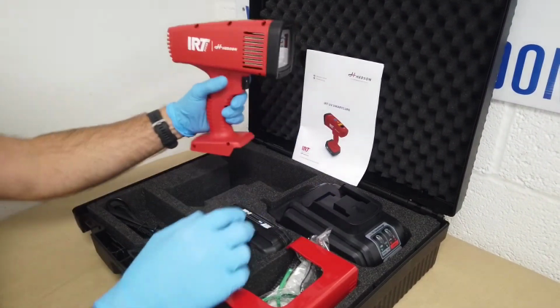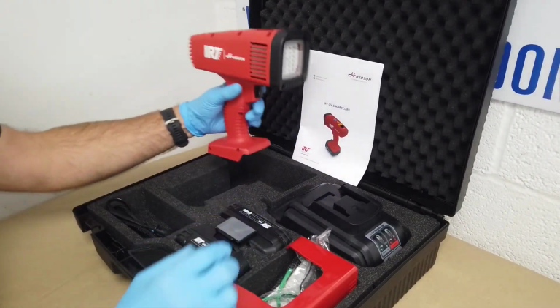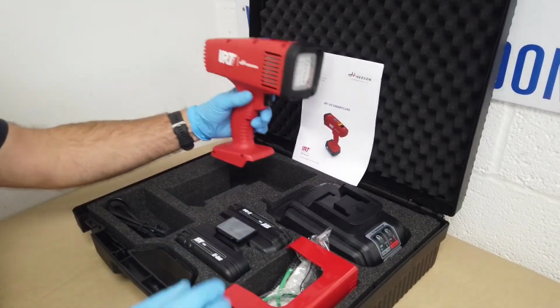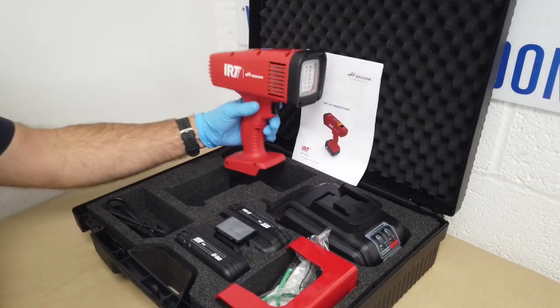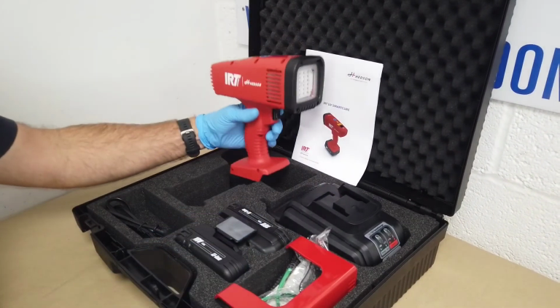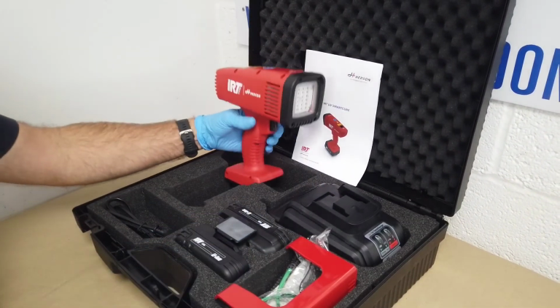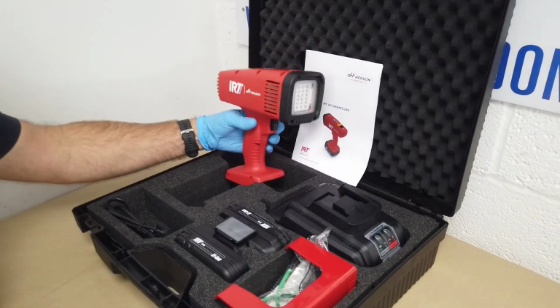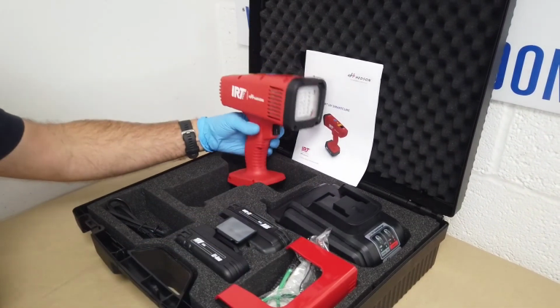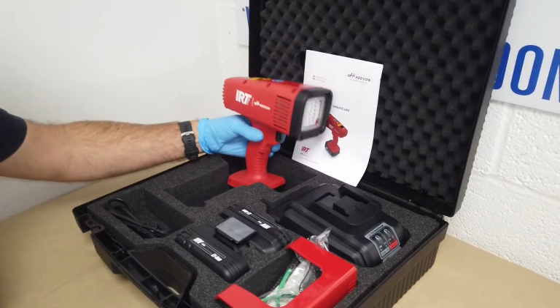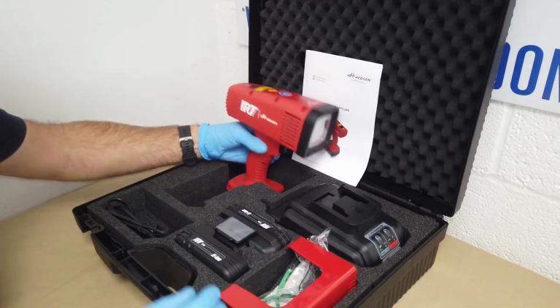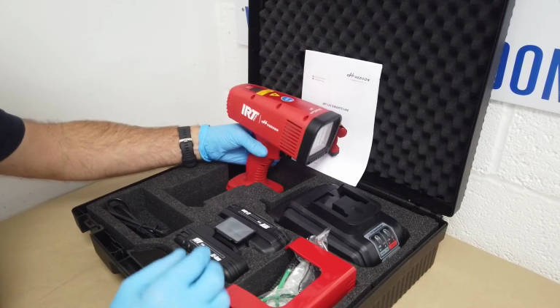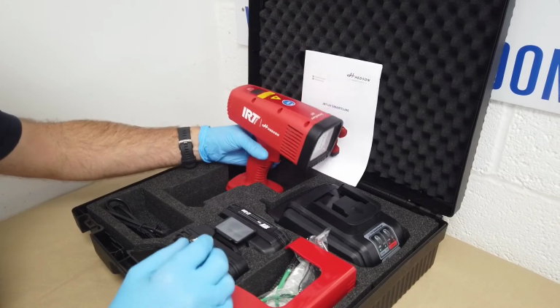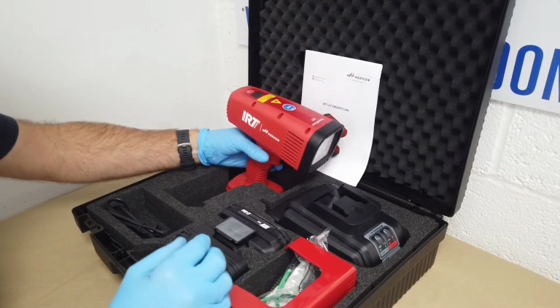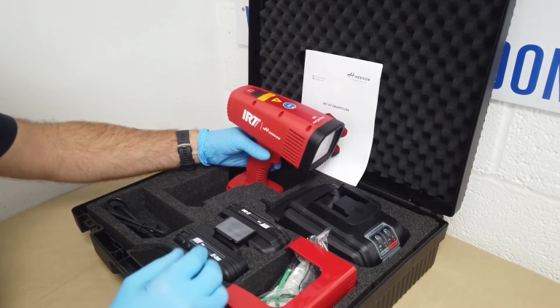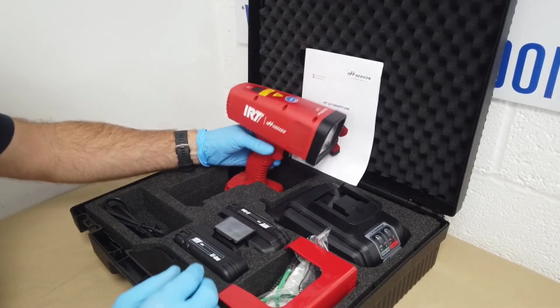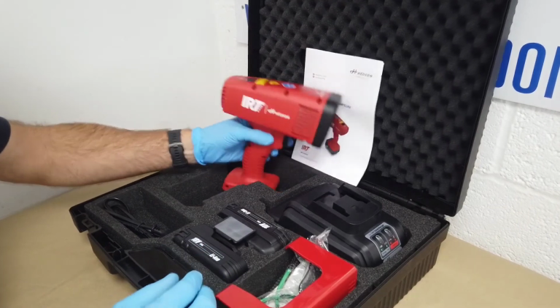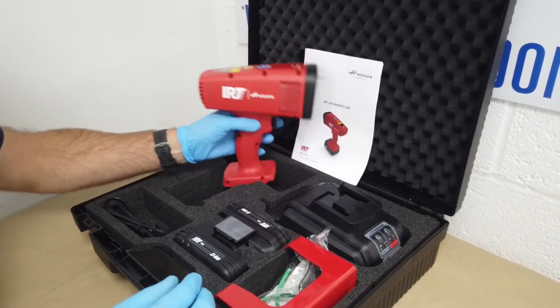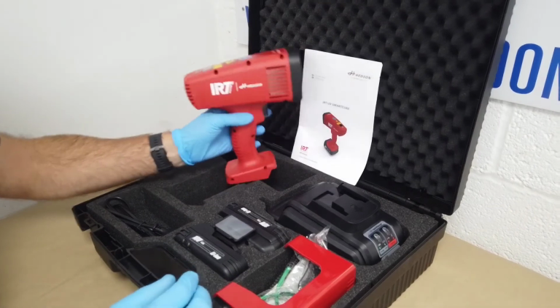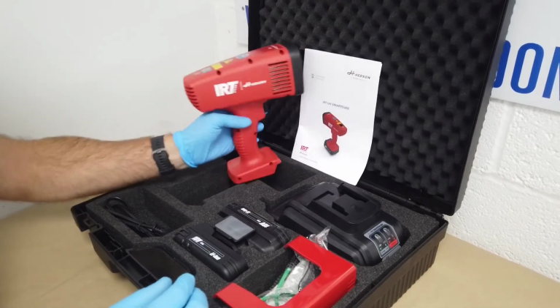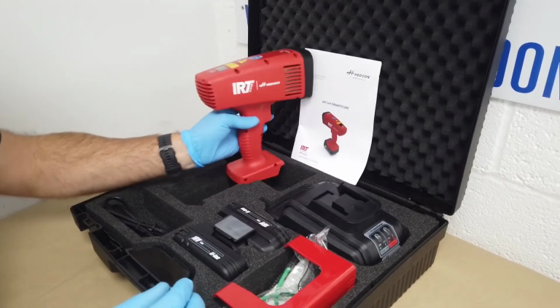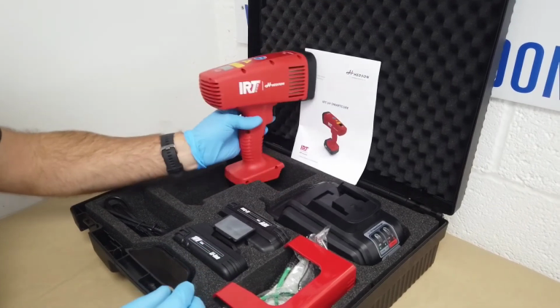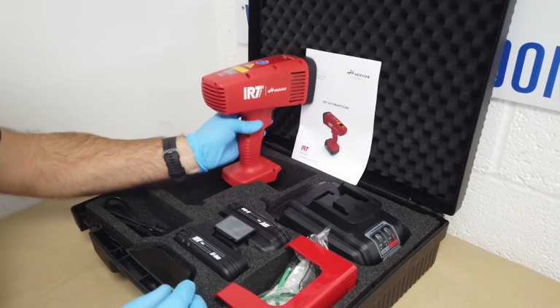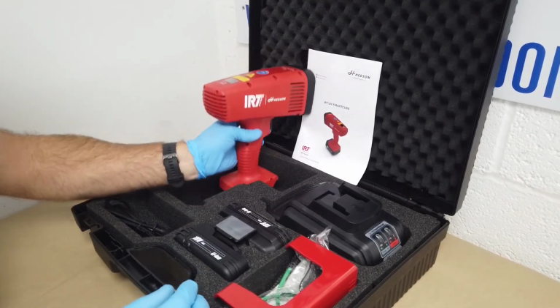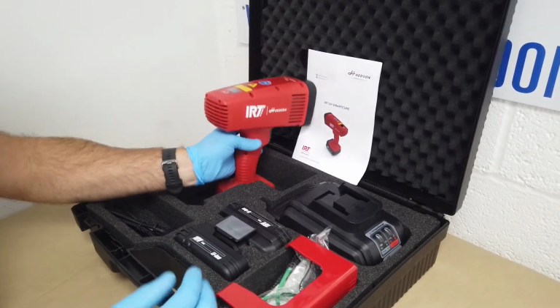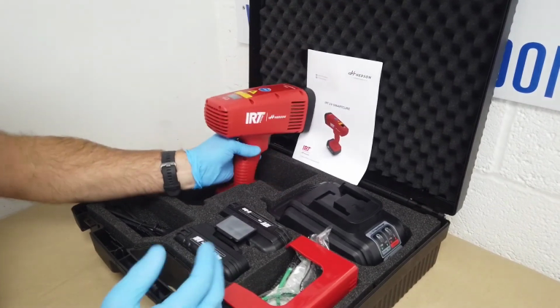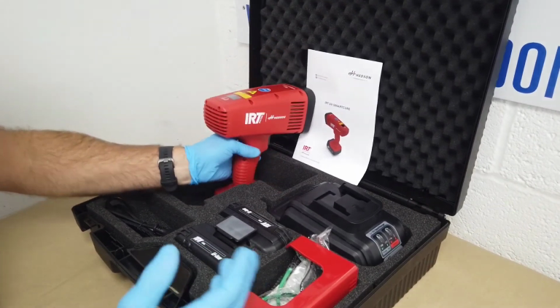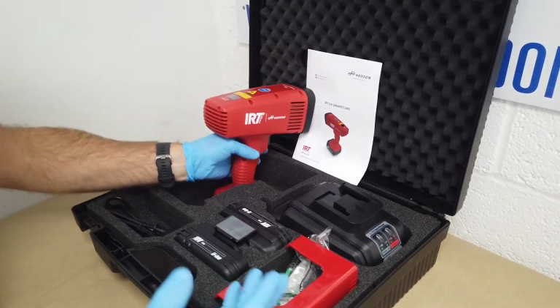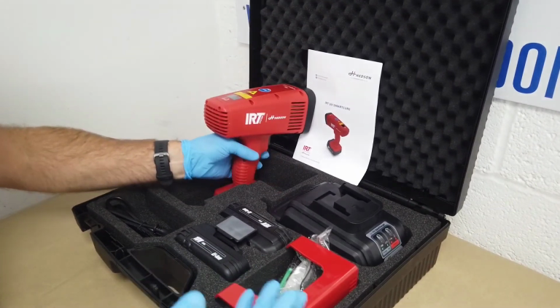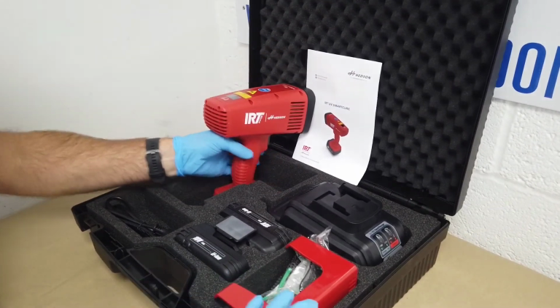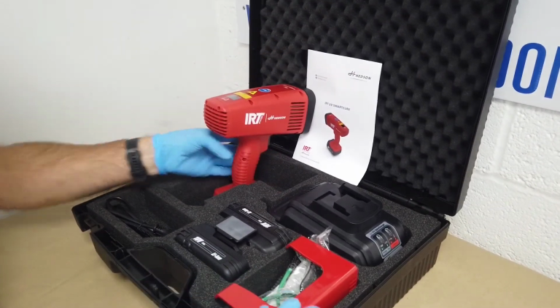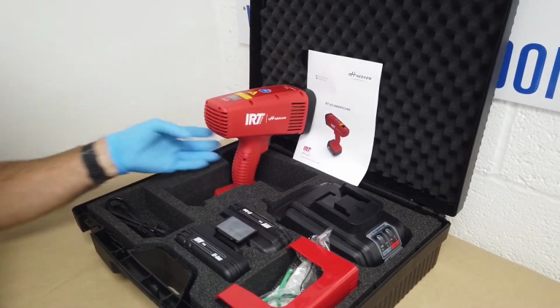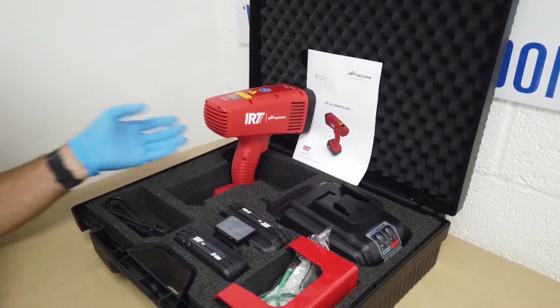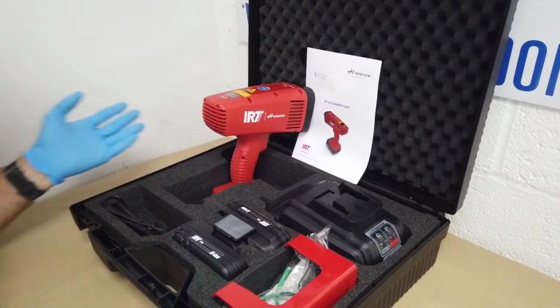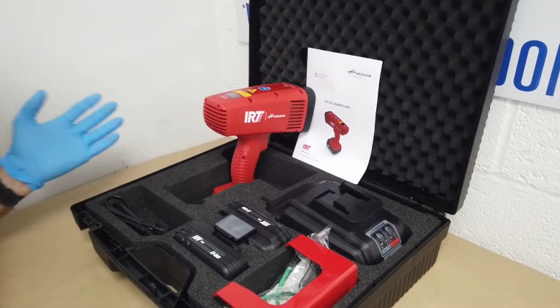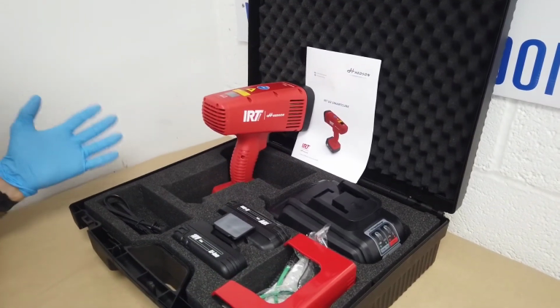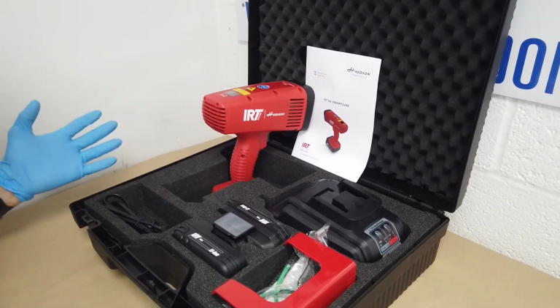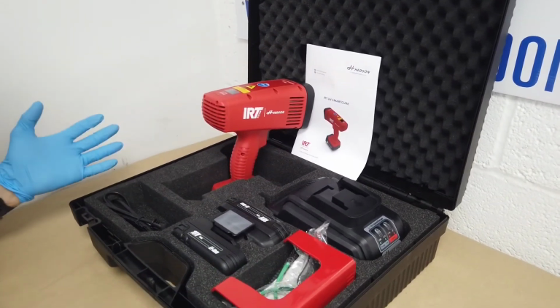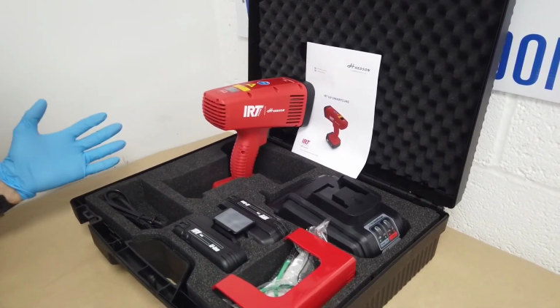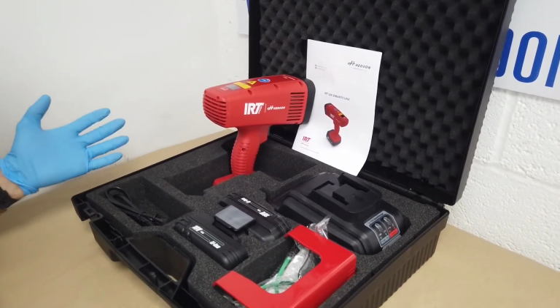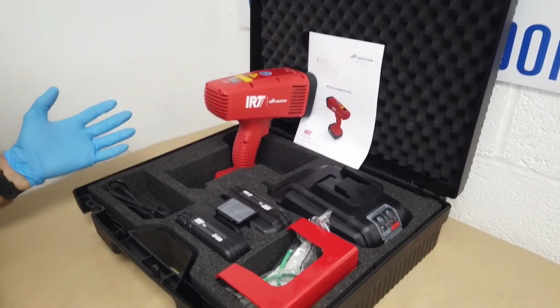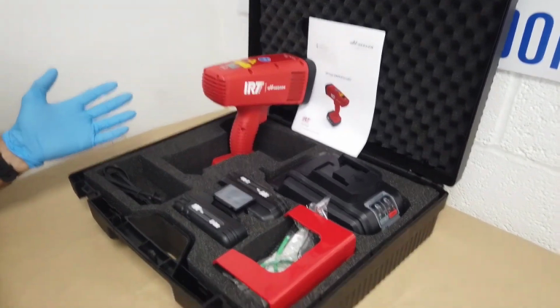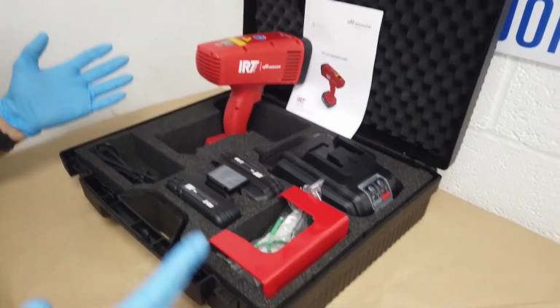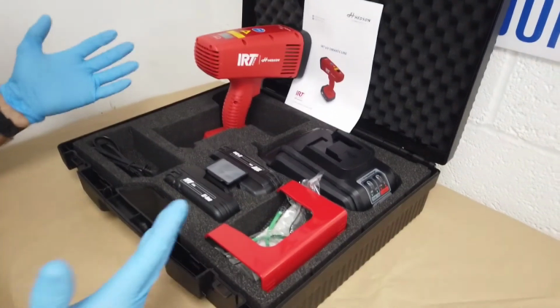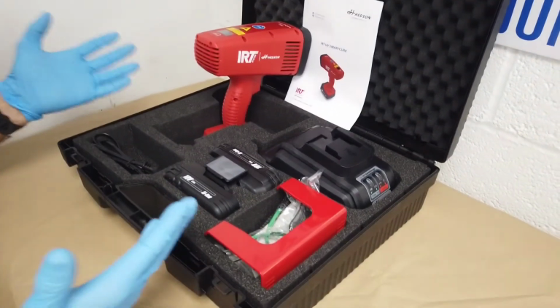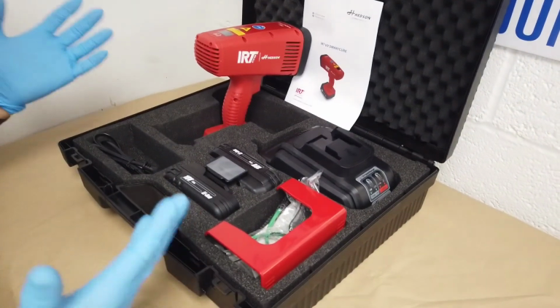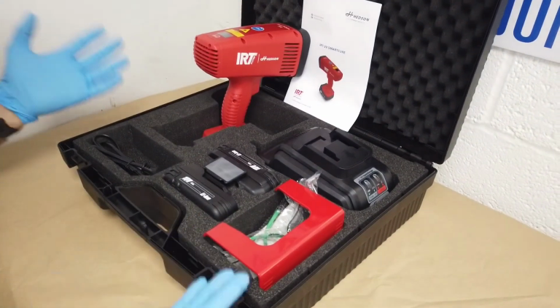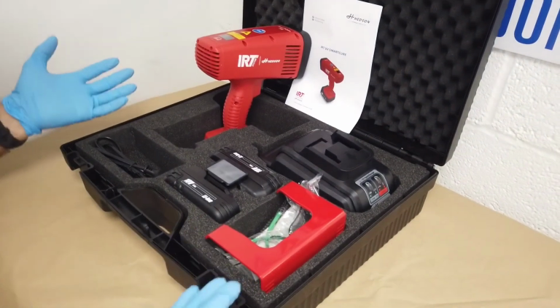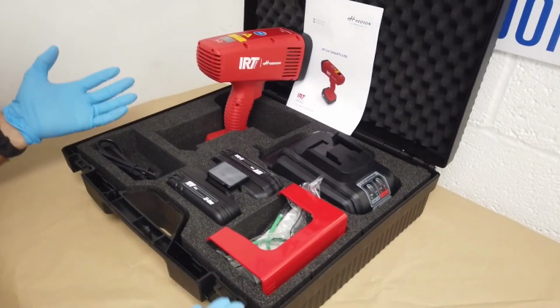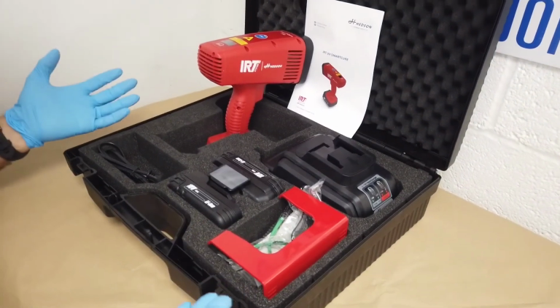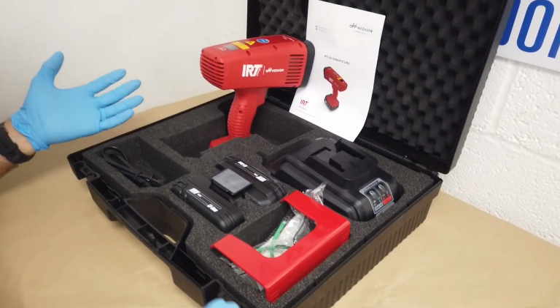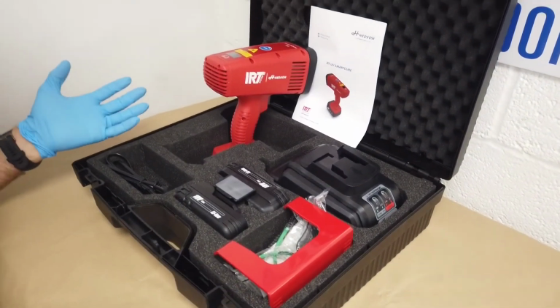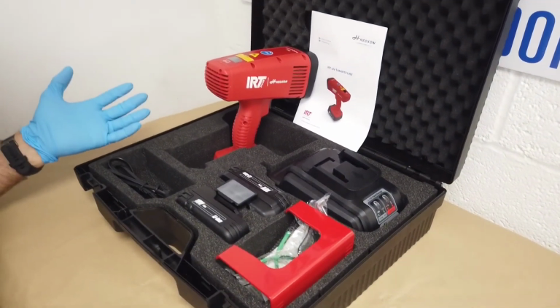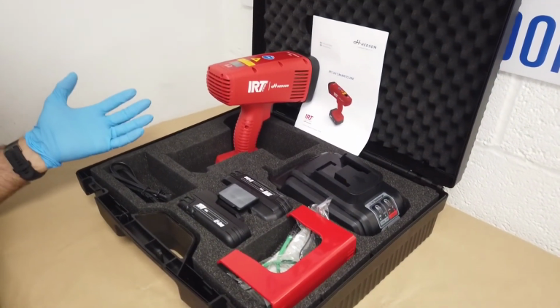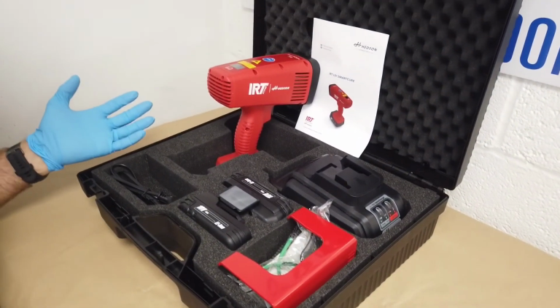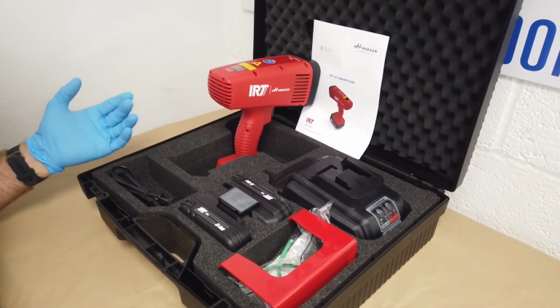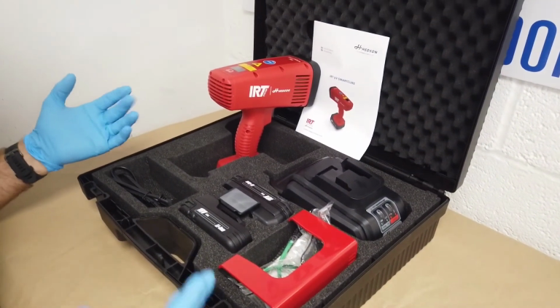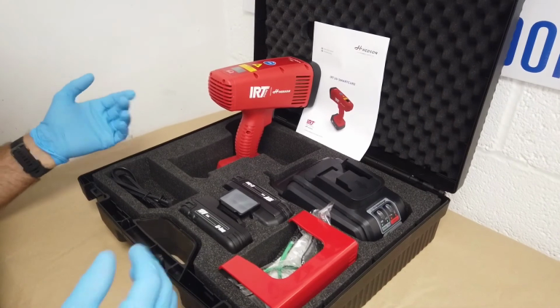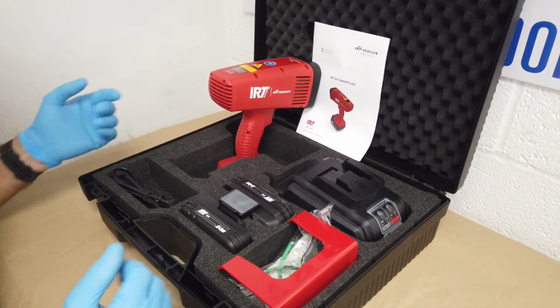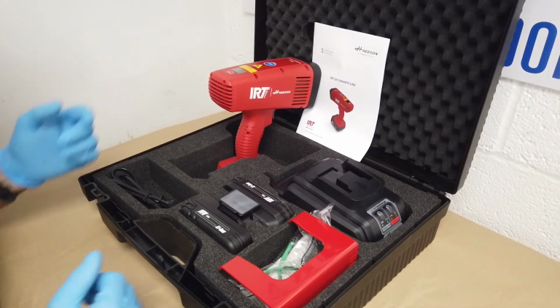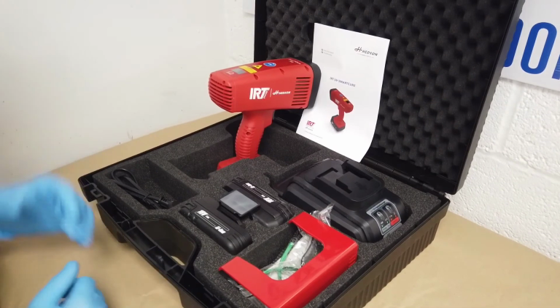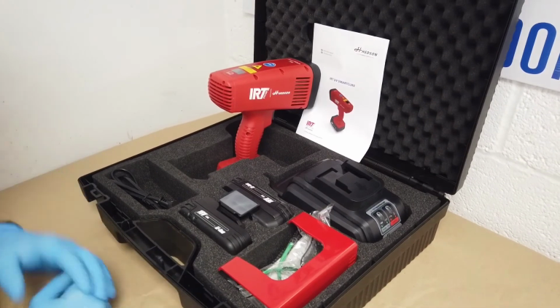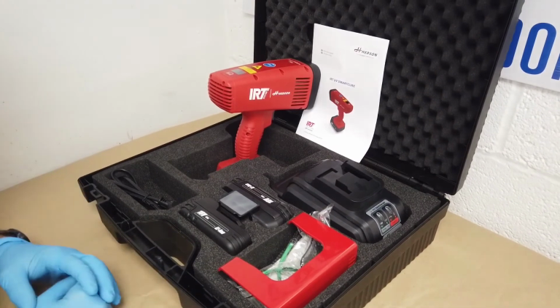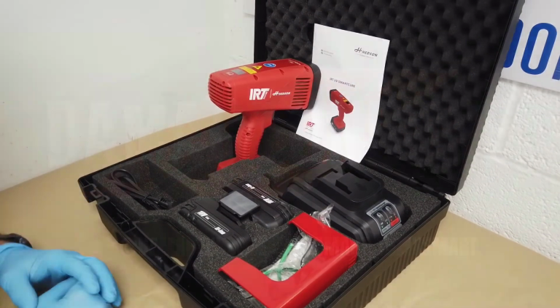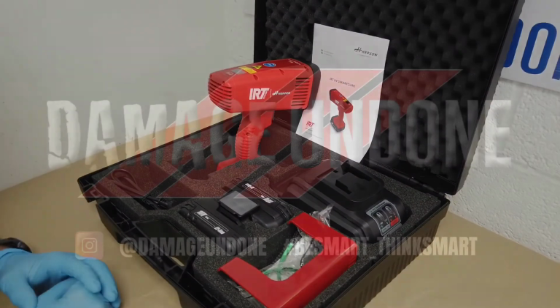So all in all, as an unveiling and an opening up of a box, the kit looks really, really smart and I can't wait to give it a go.